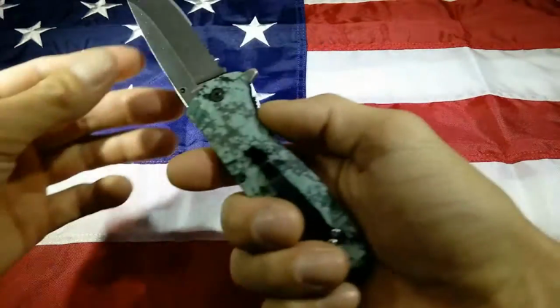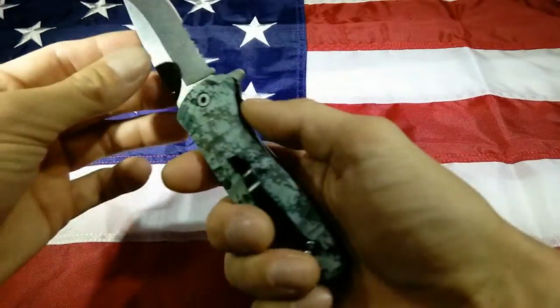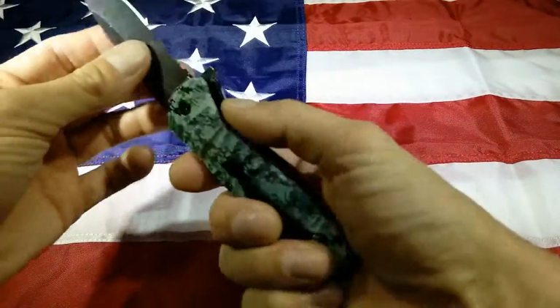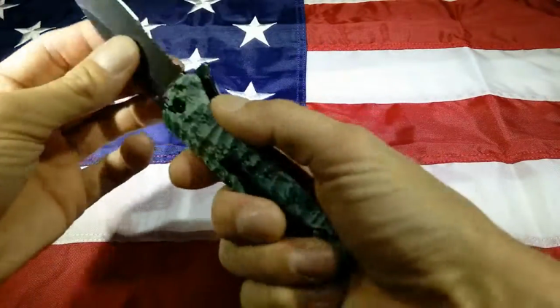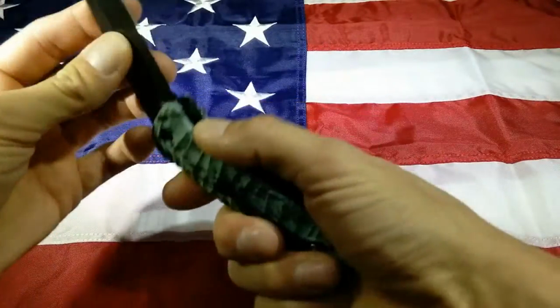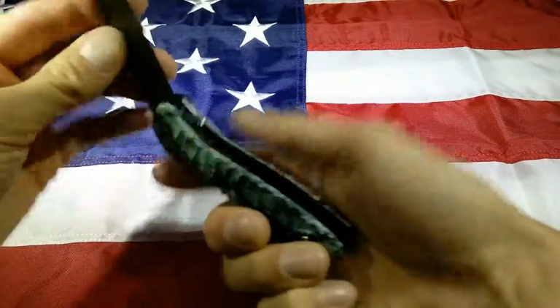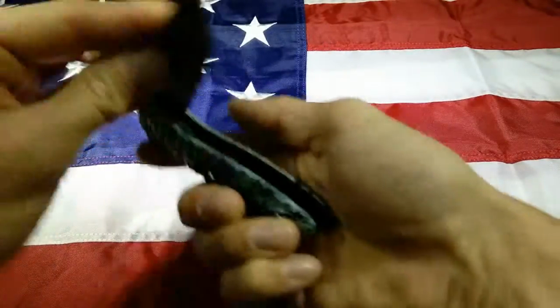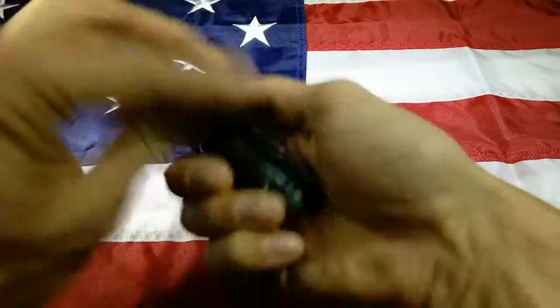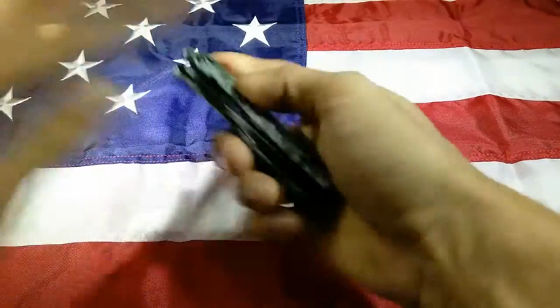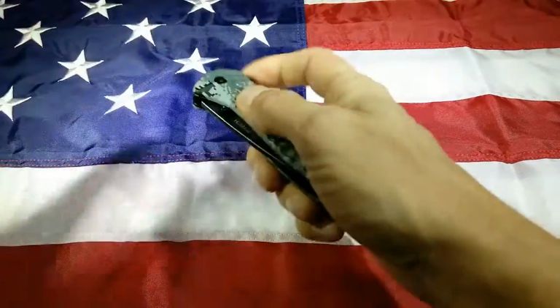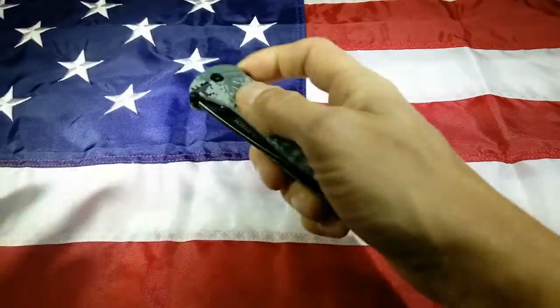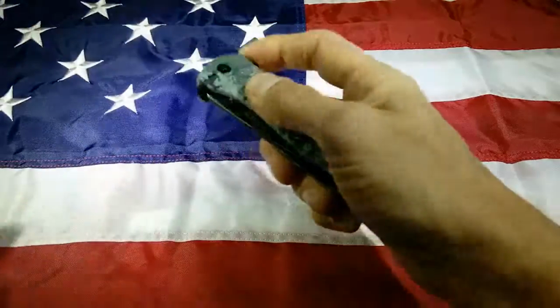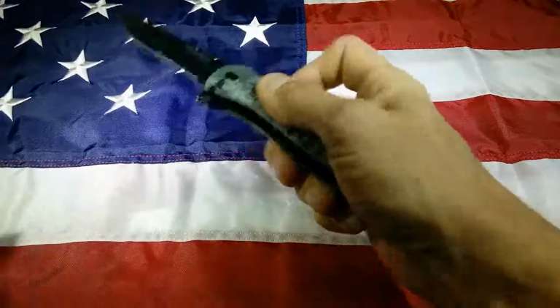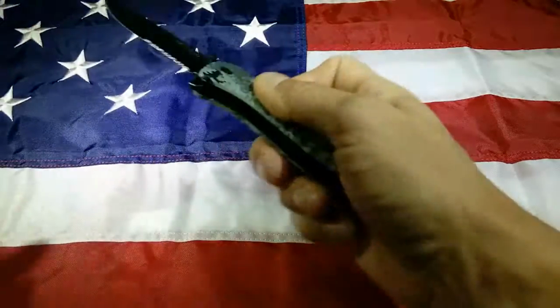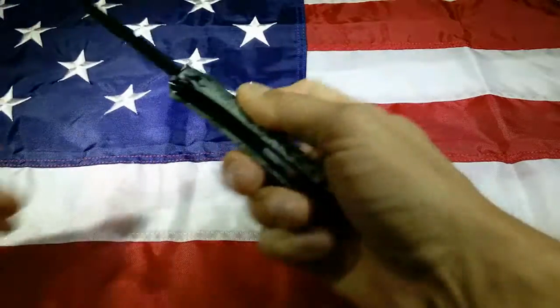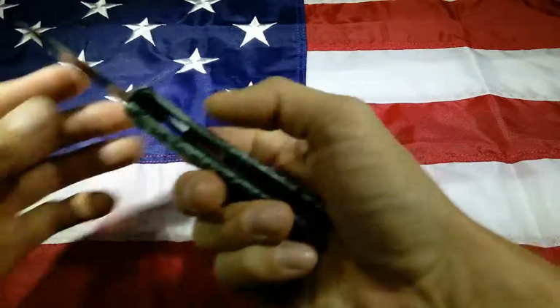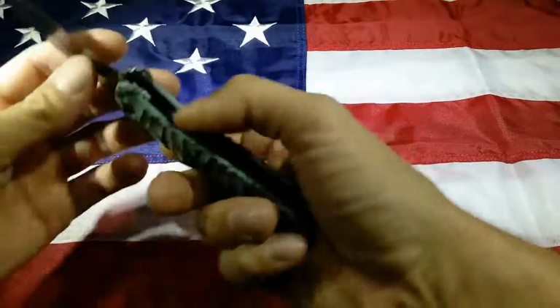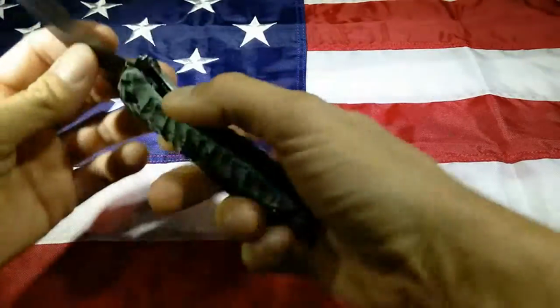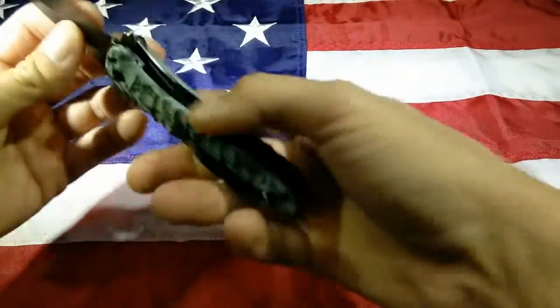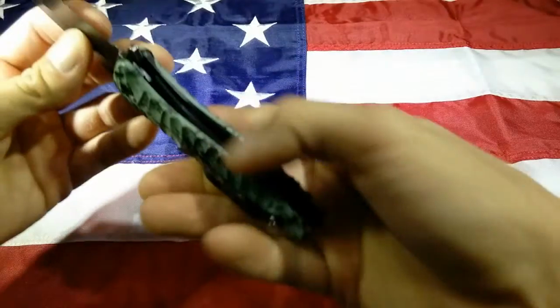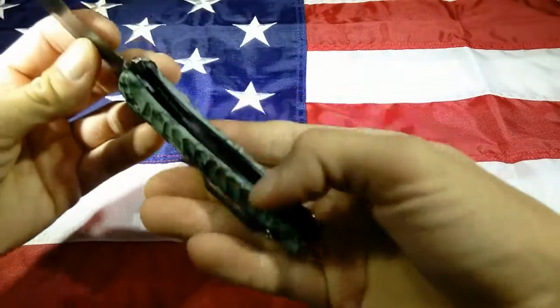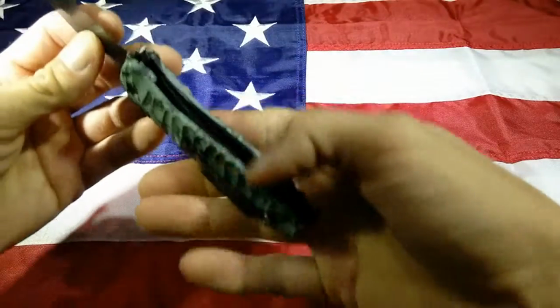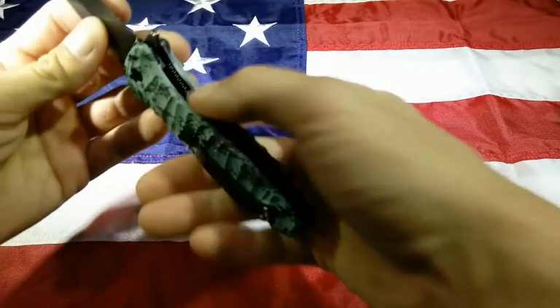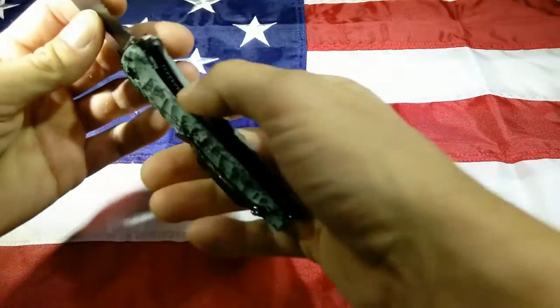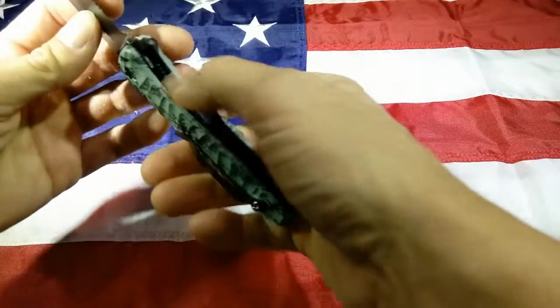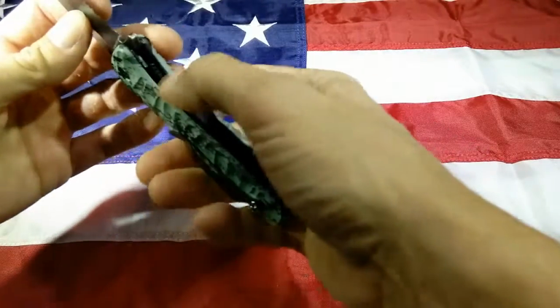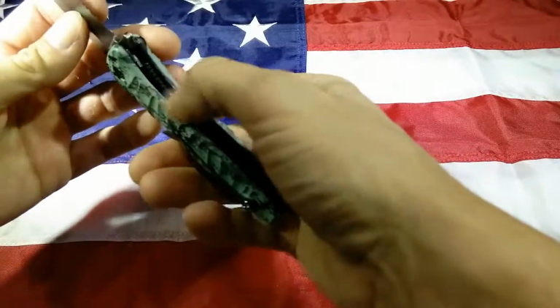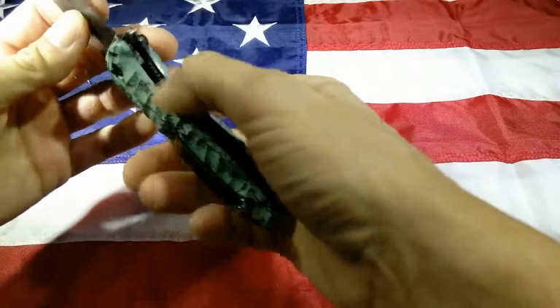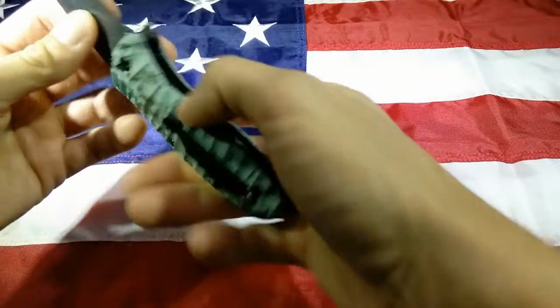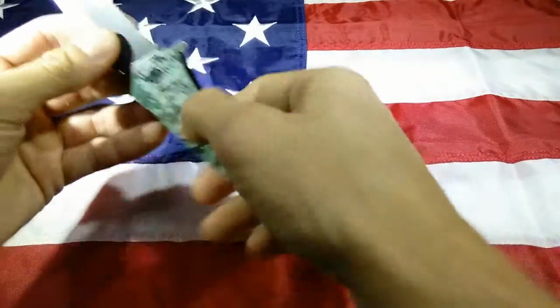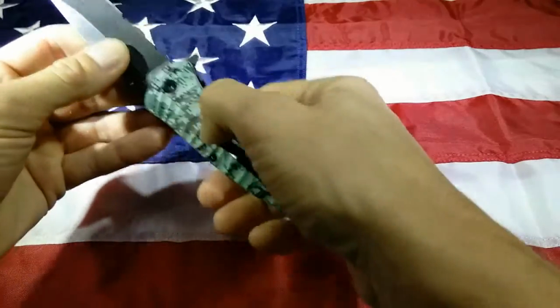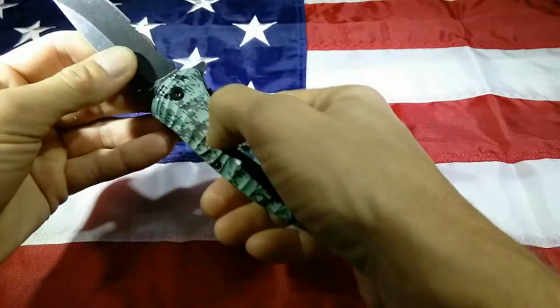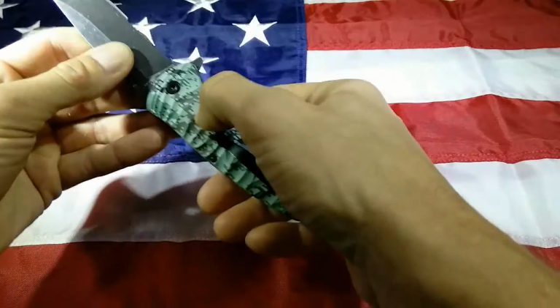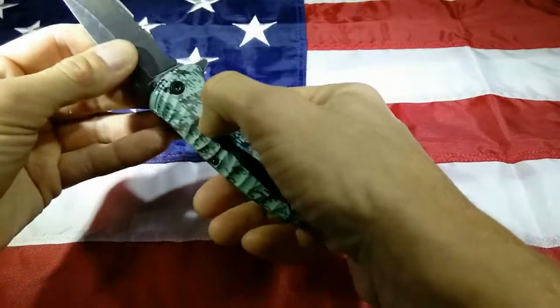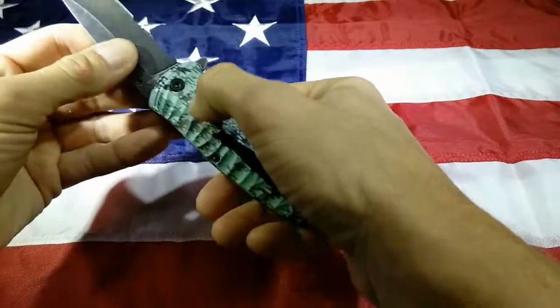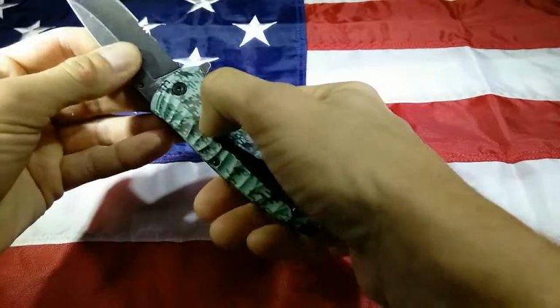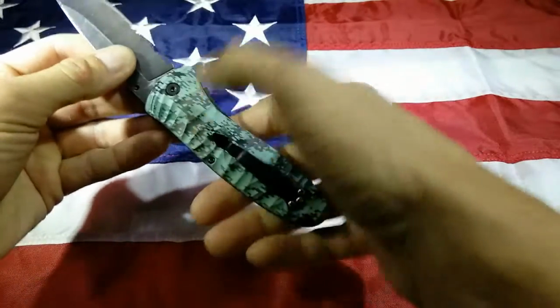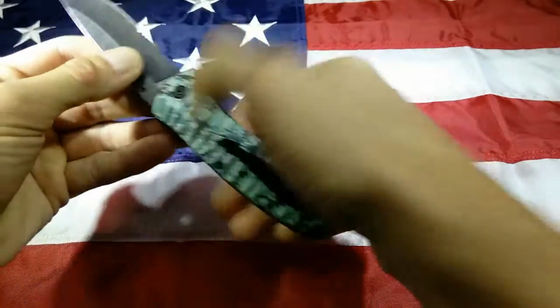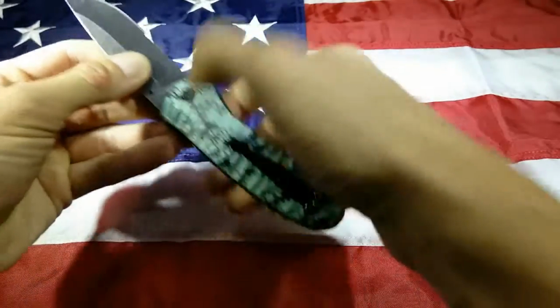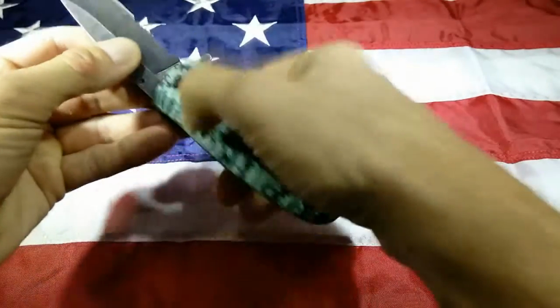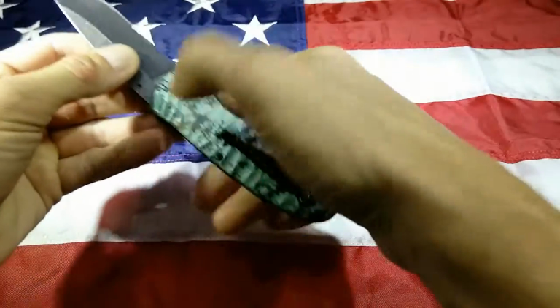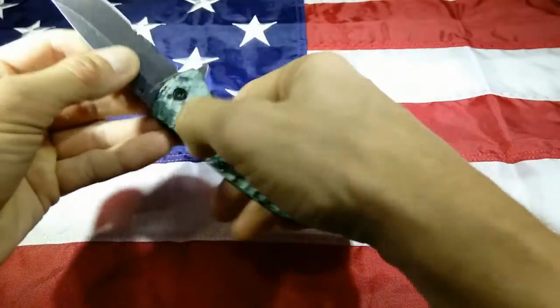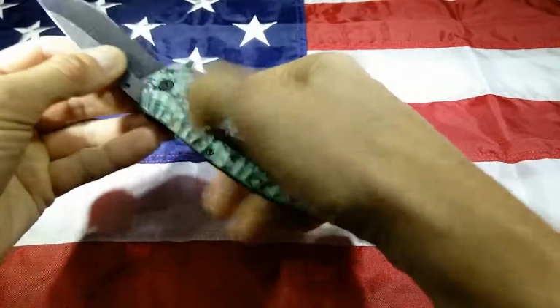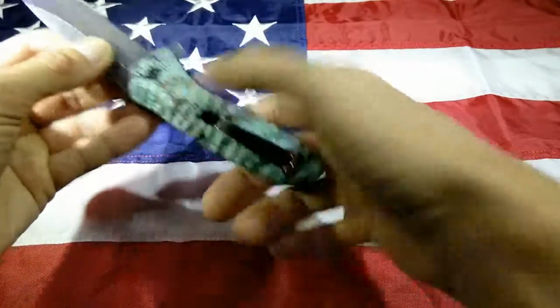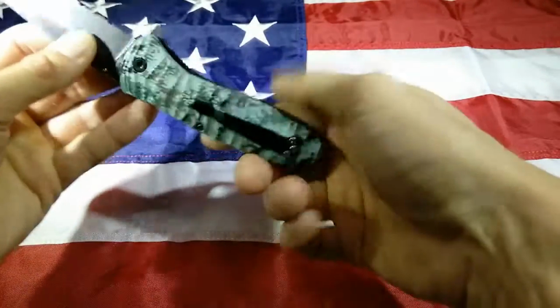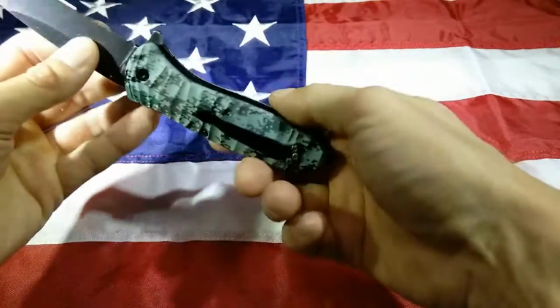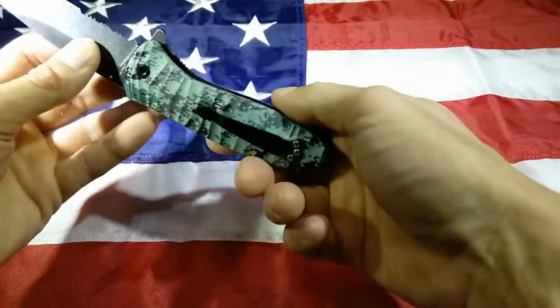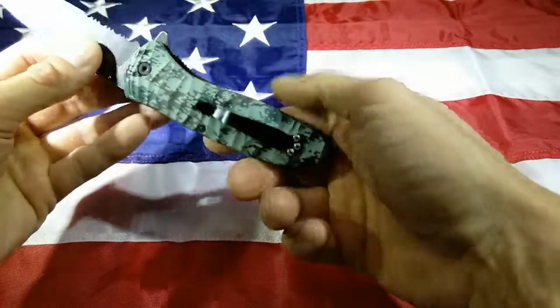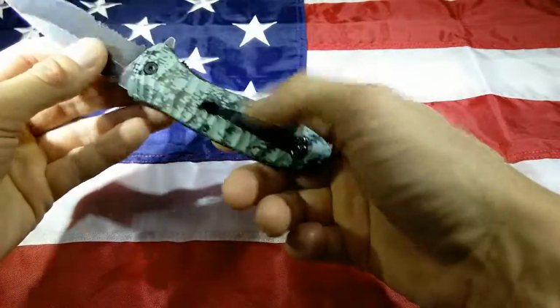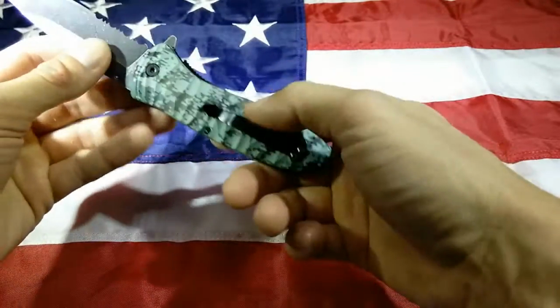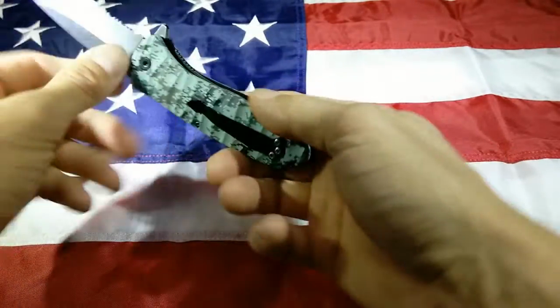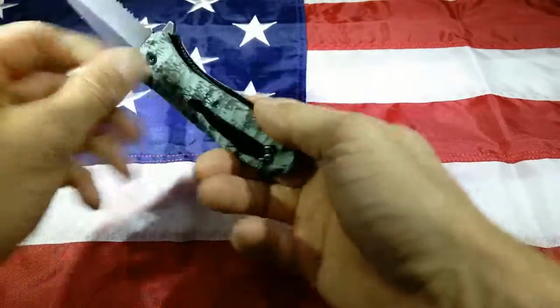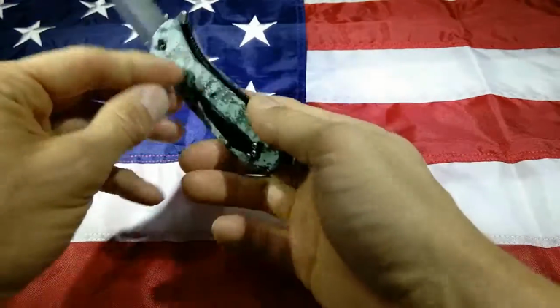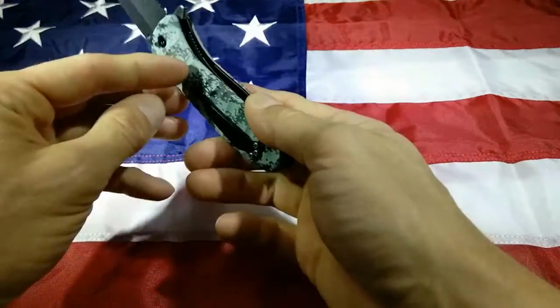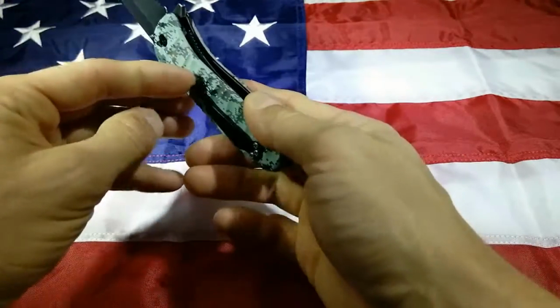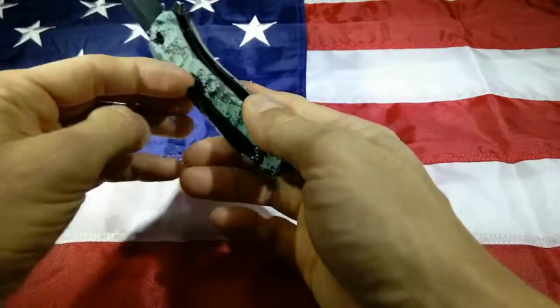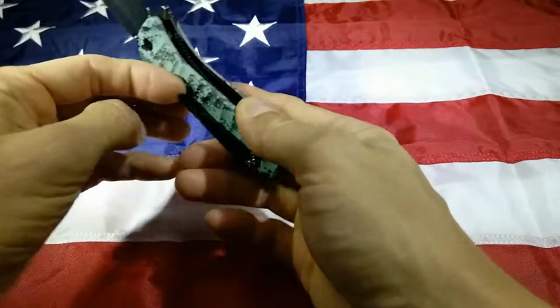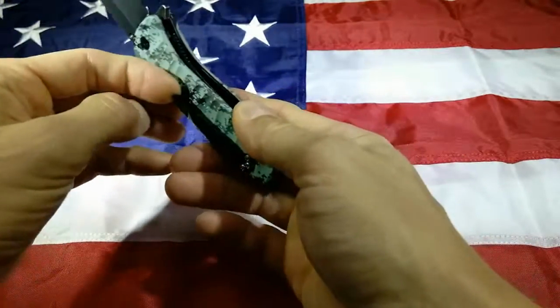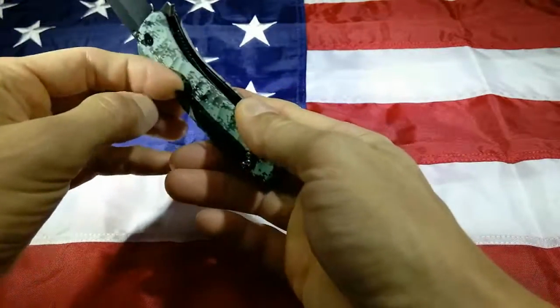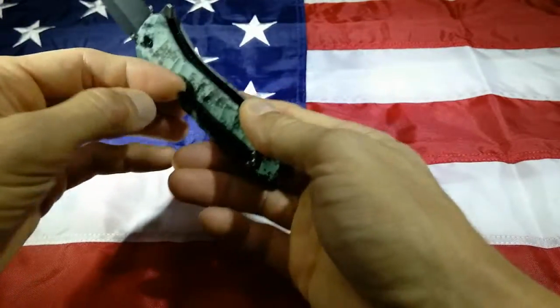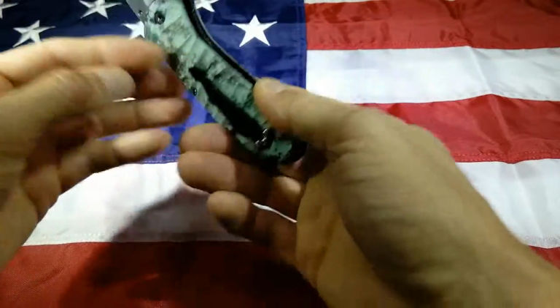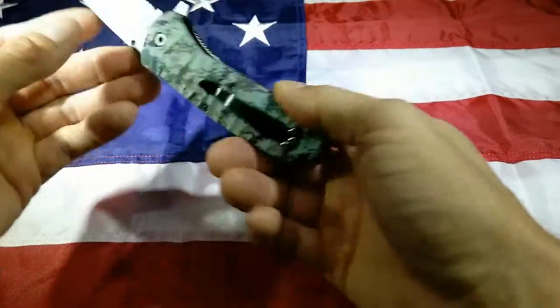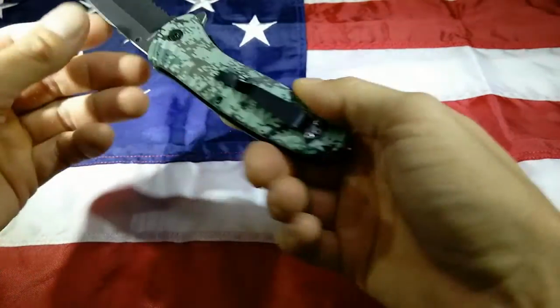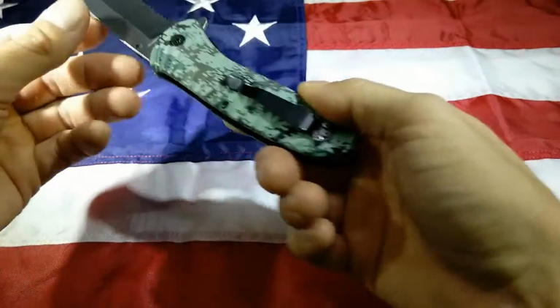And it's a liner lock — all steel liner lock. Really tough G10 handle. Got a good clip on it.